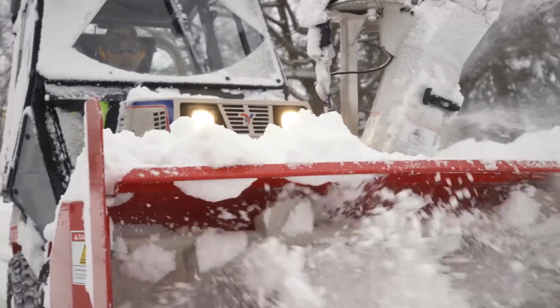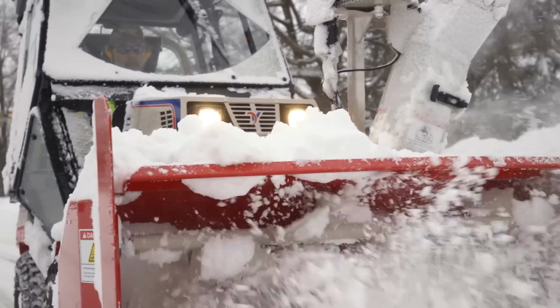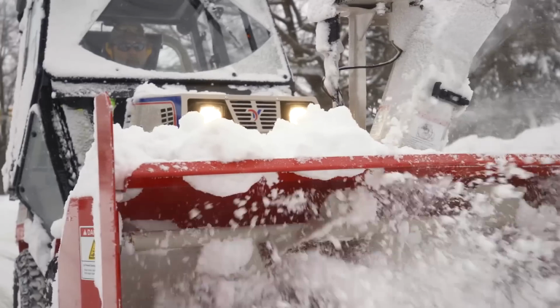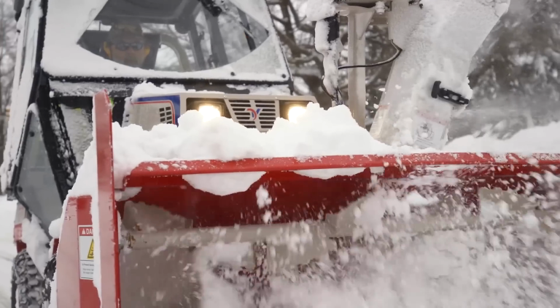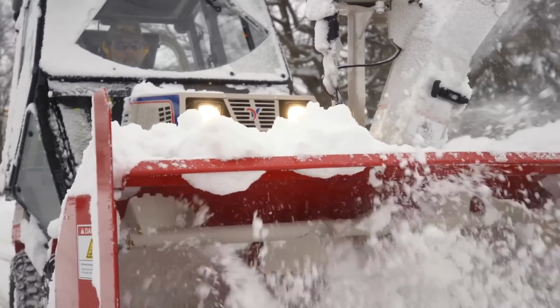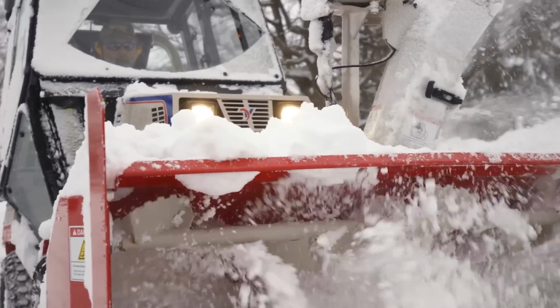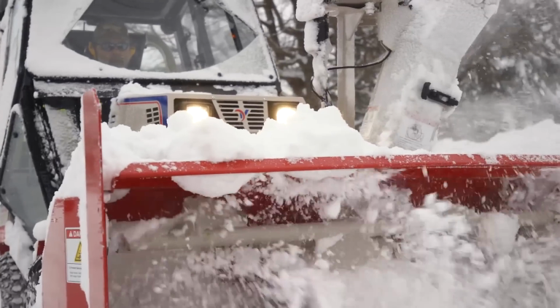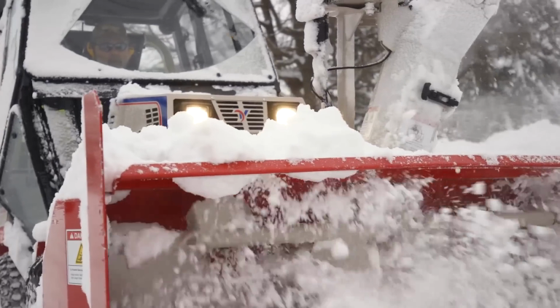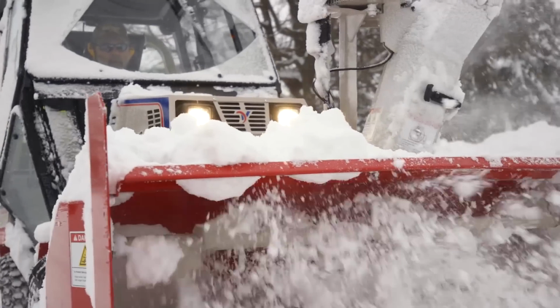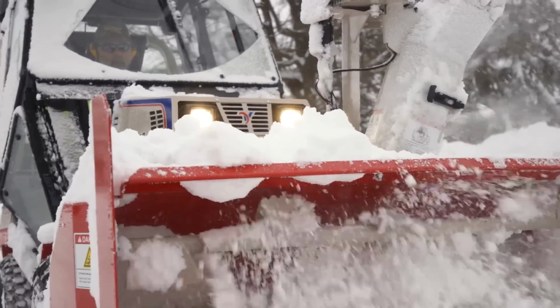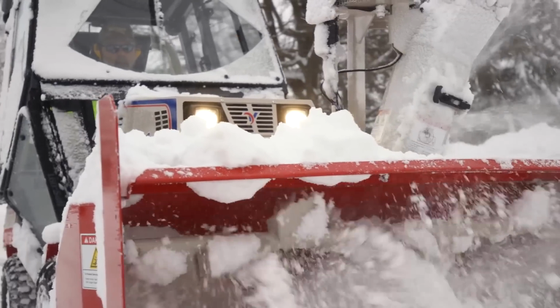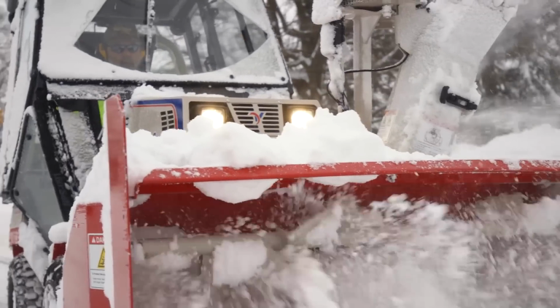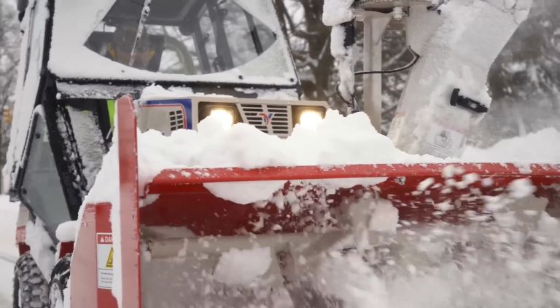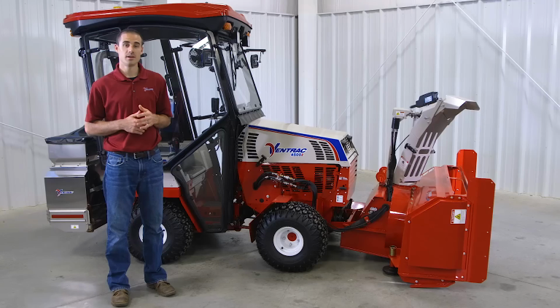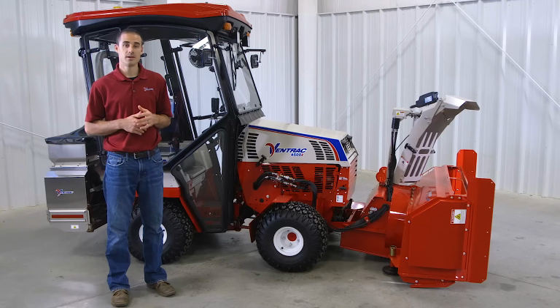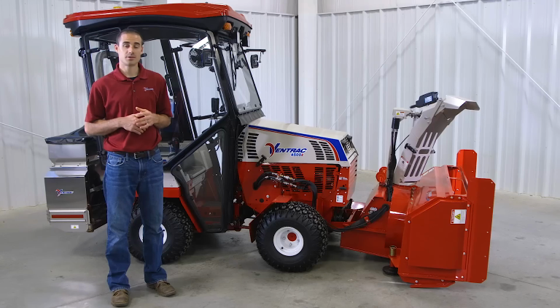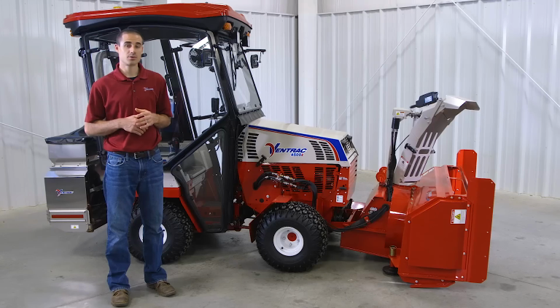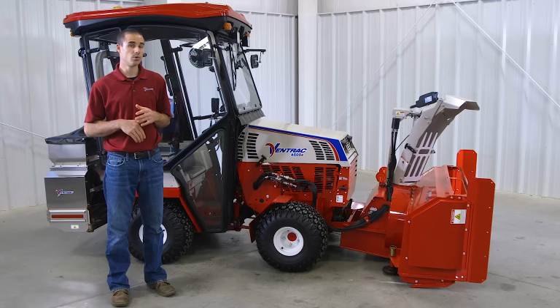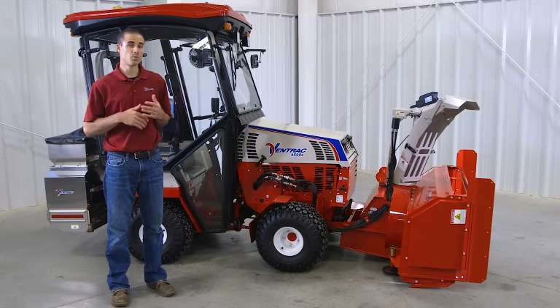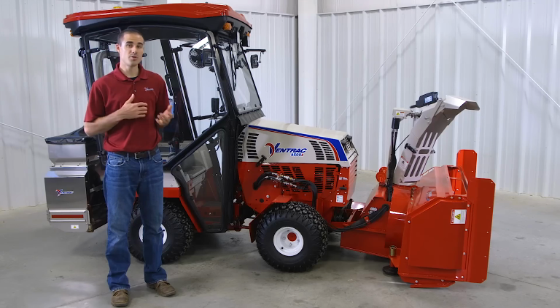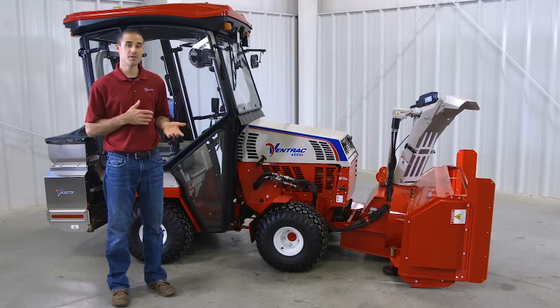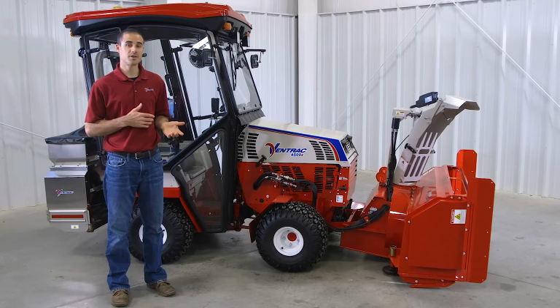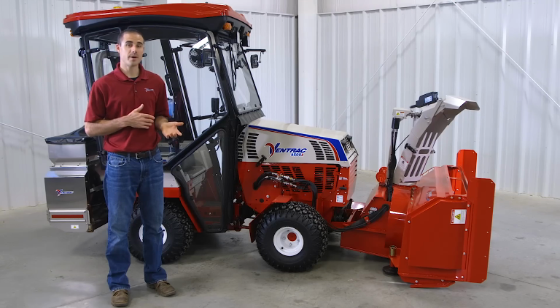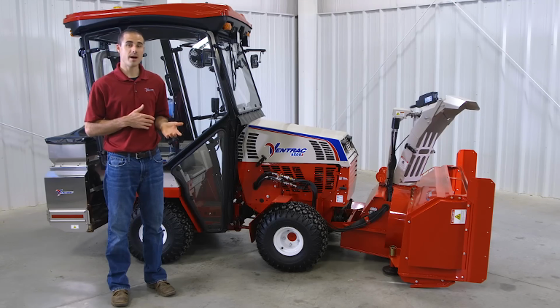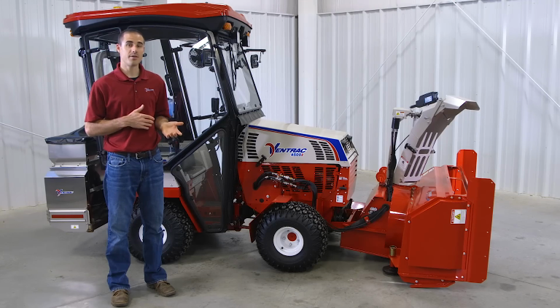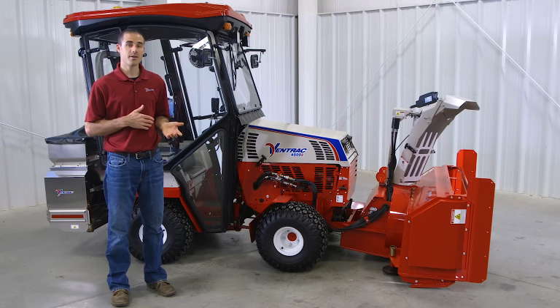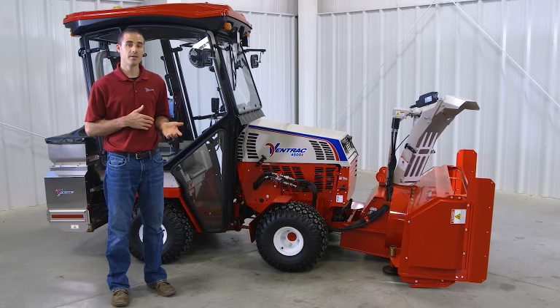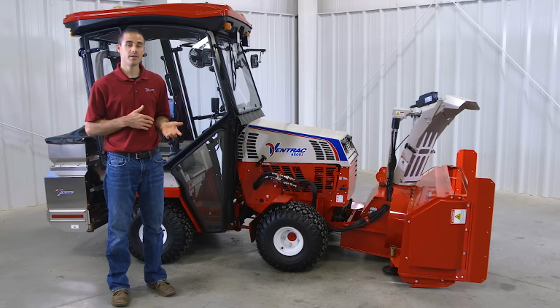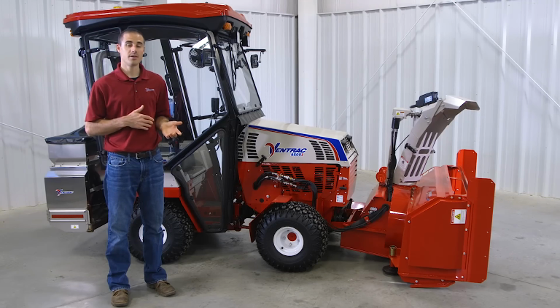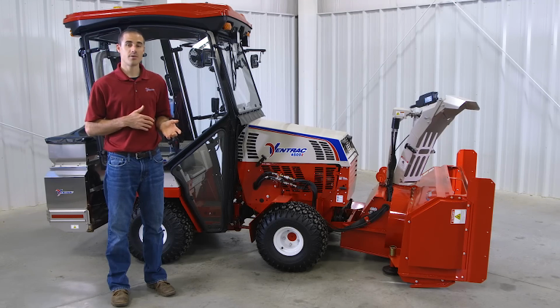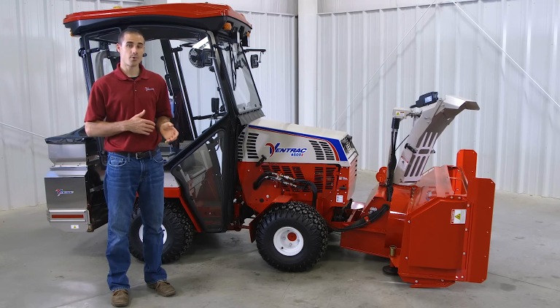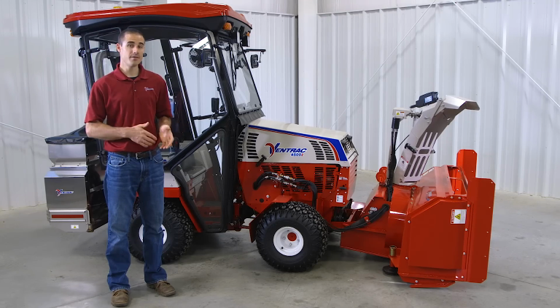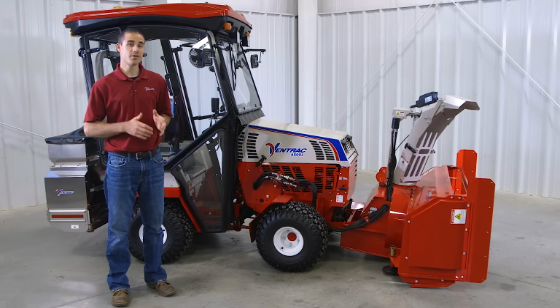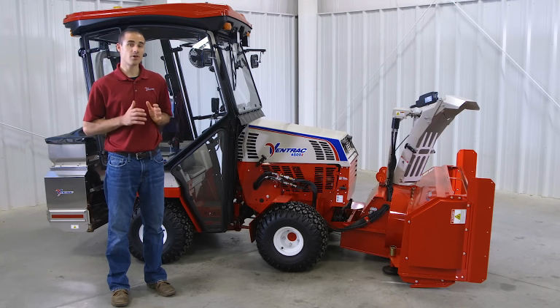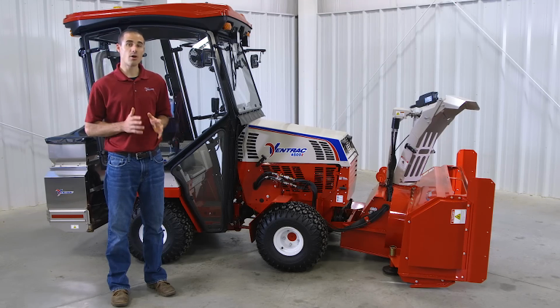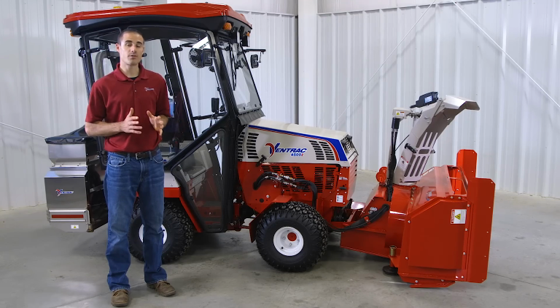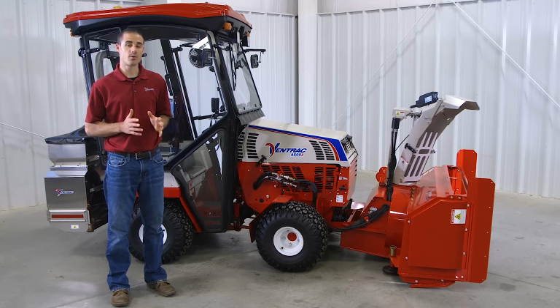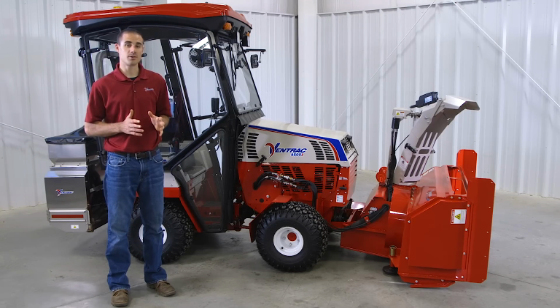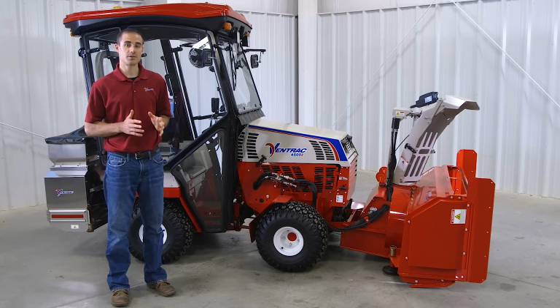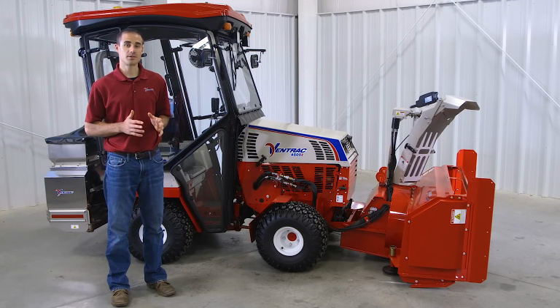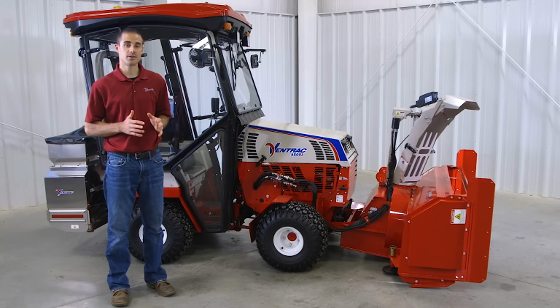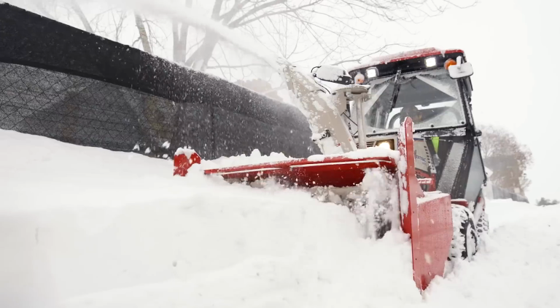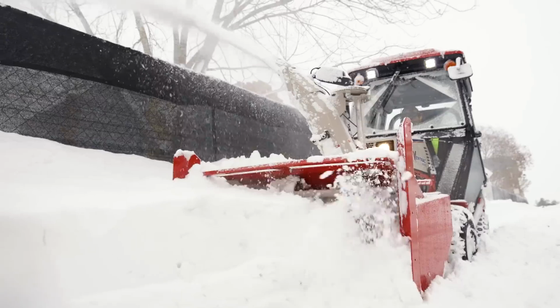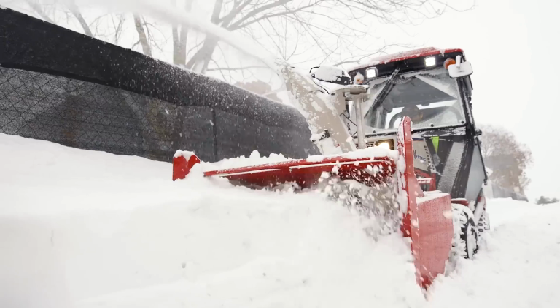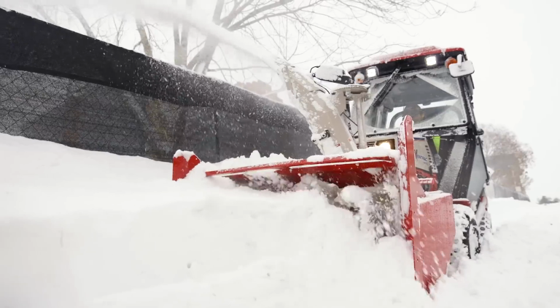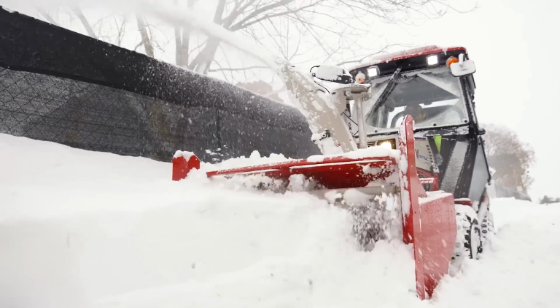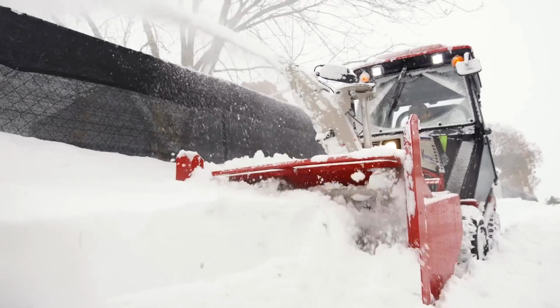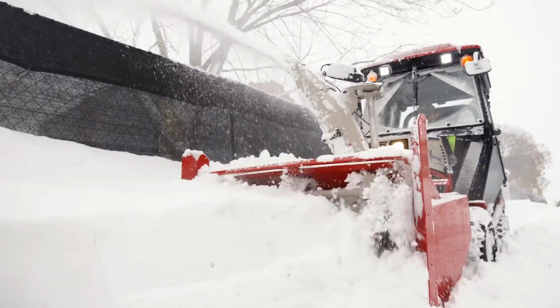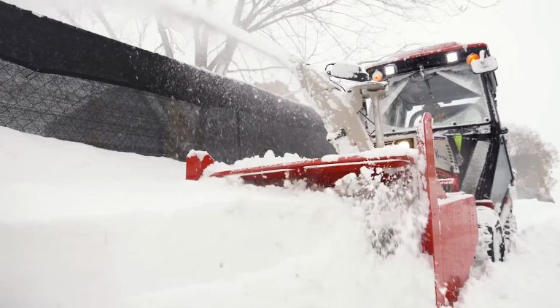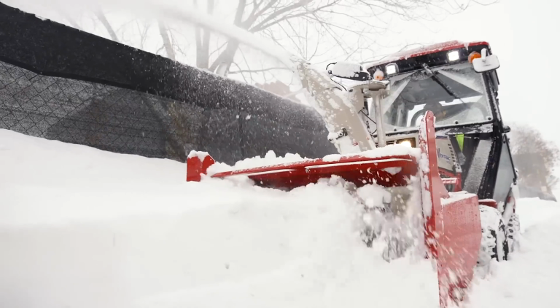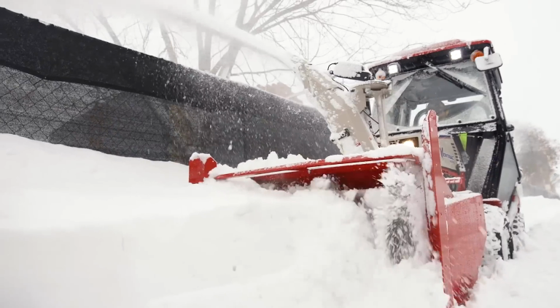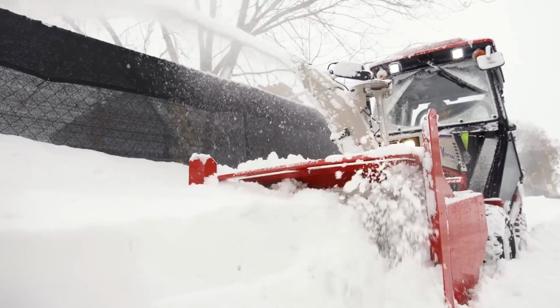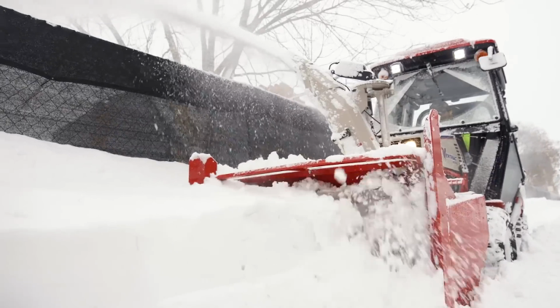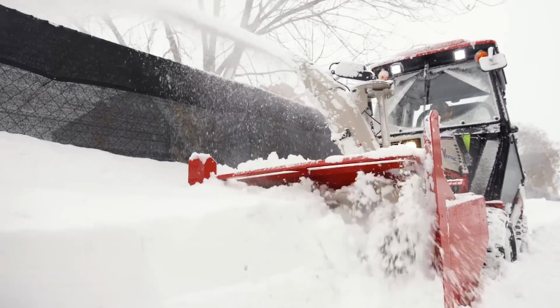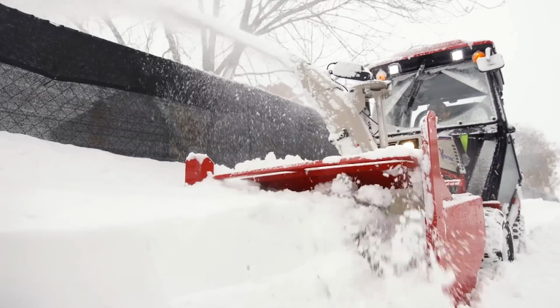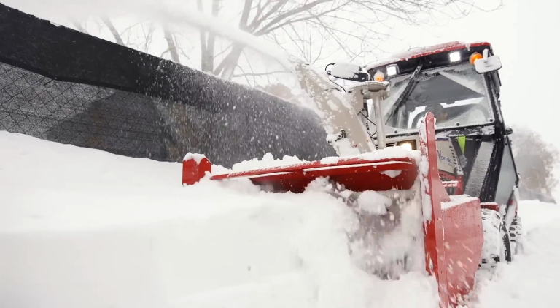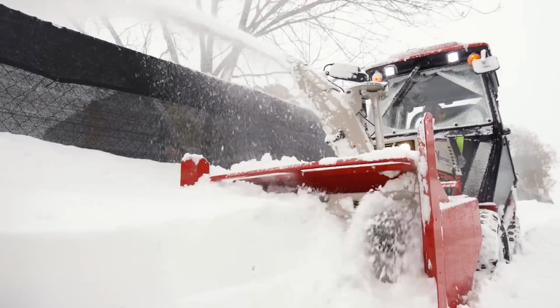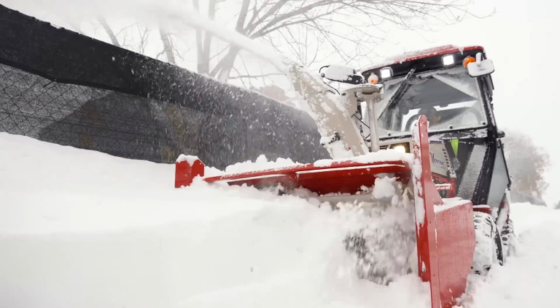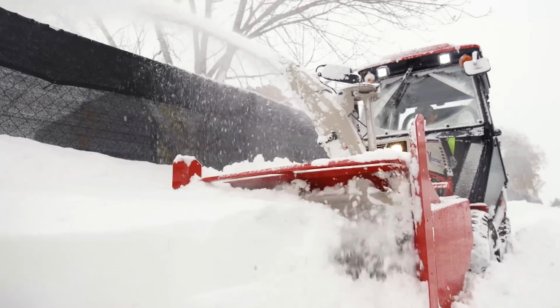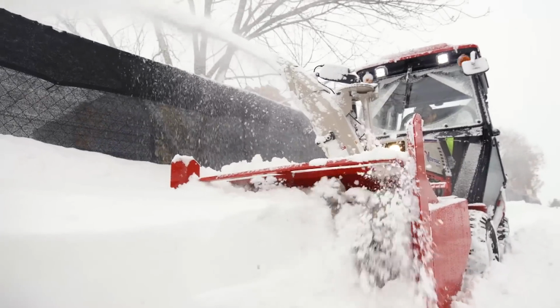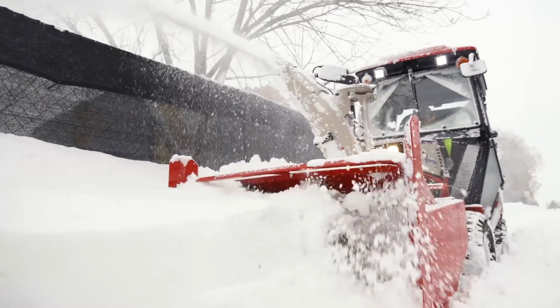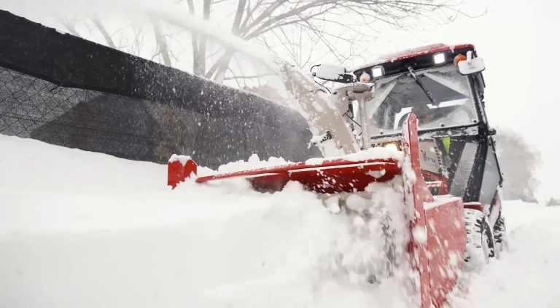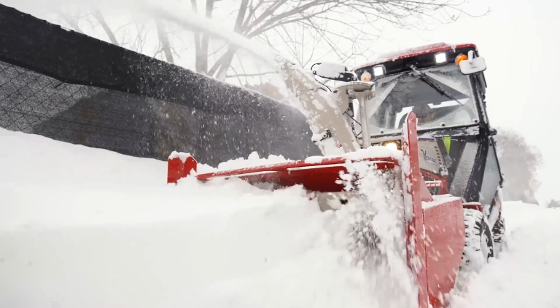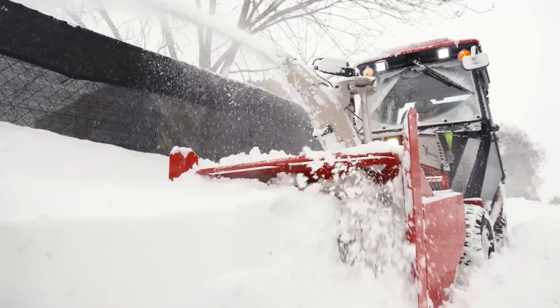Whether you're a contractor, a school or municipality, or even a golf course, the snowblower is a must-have in cold climates.